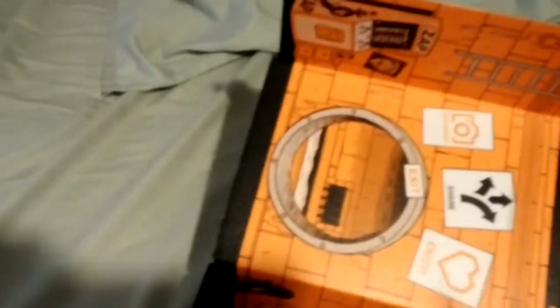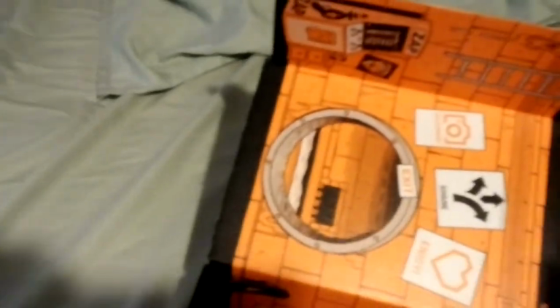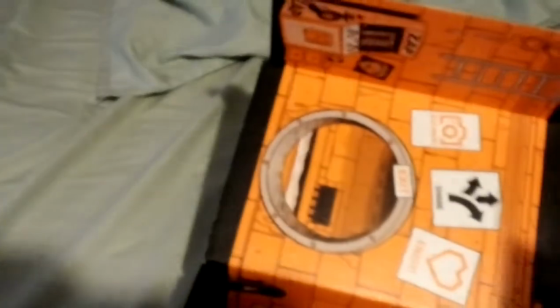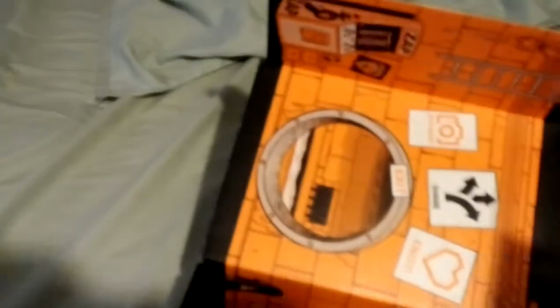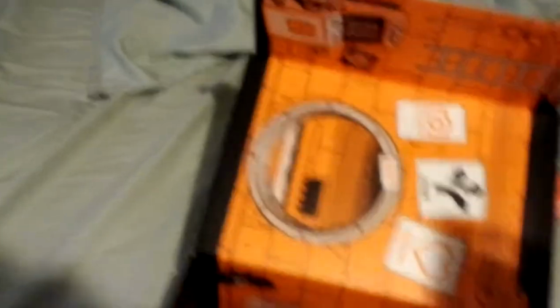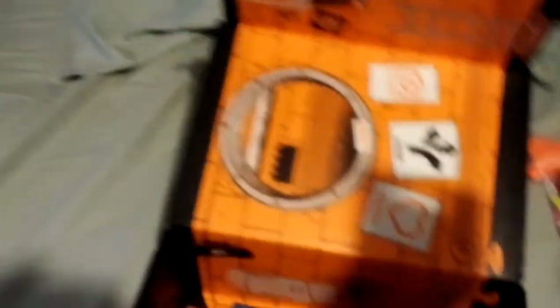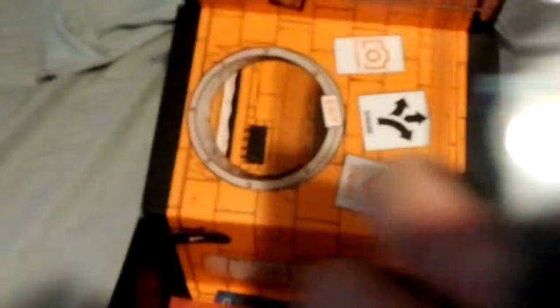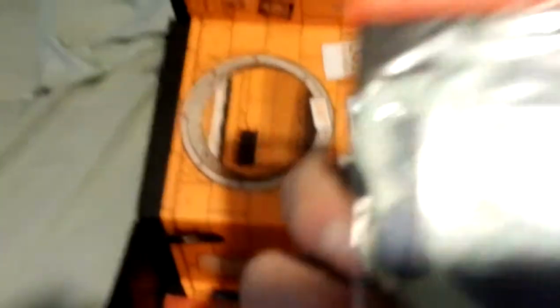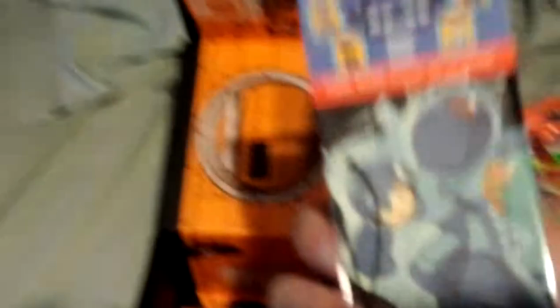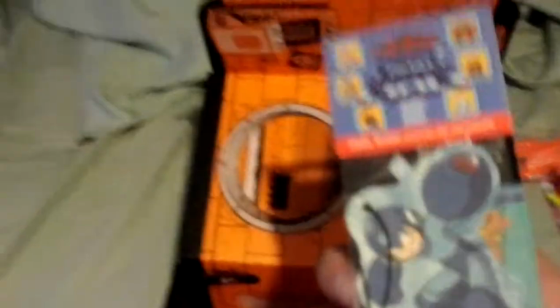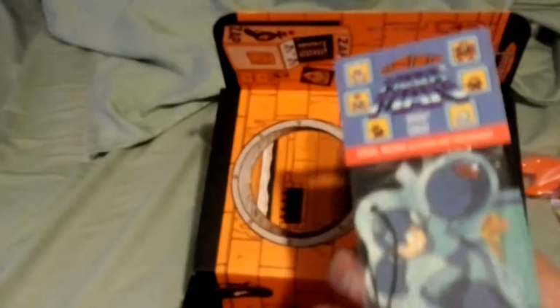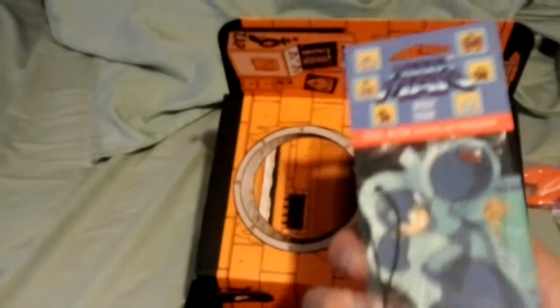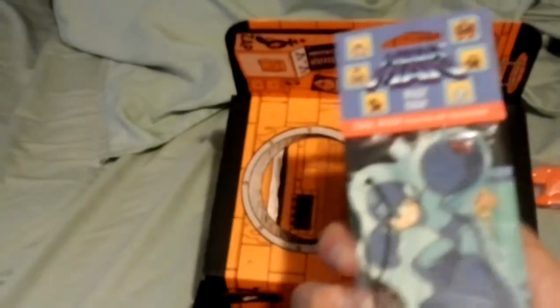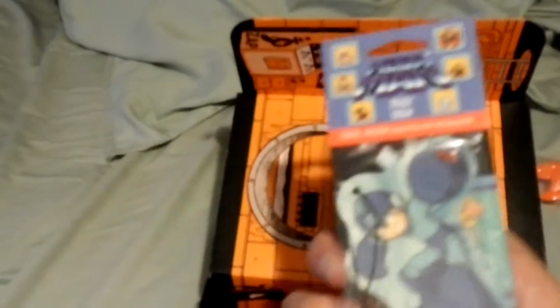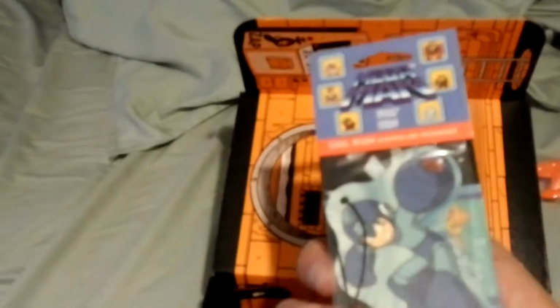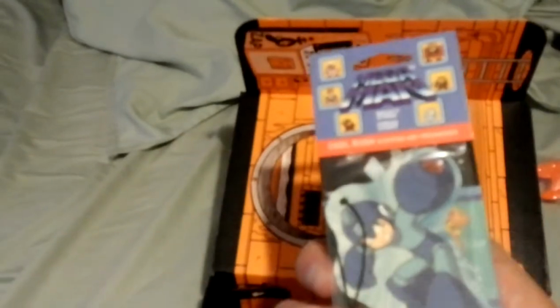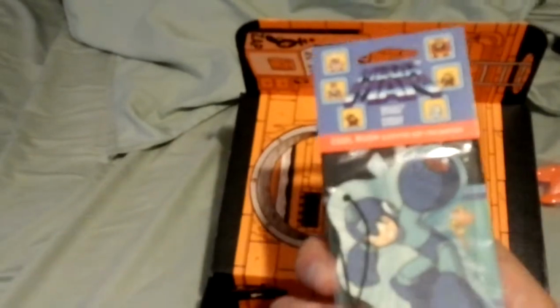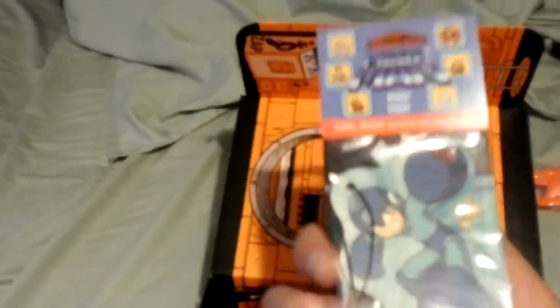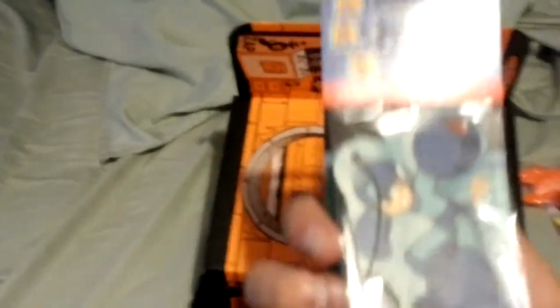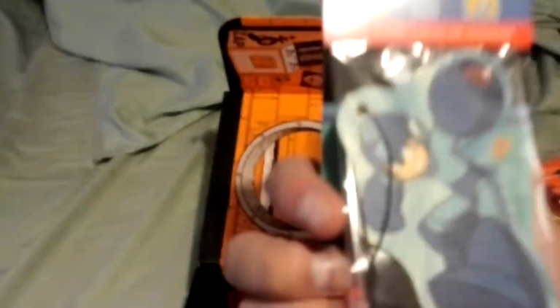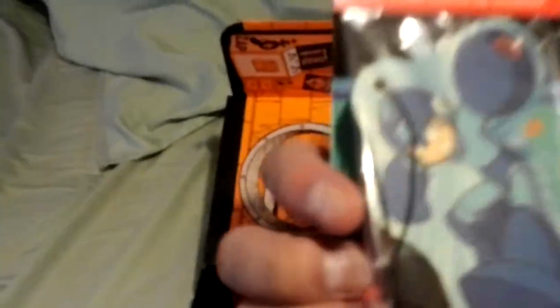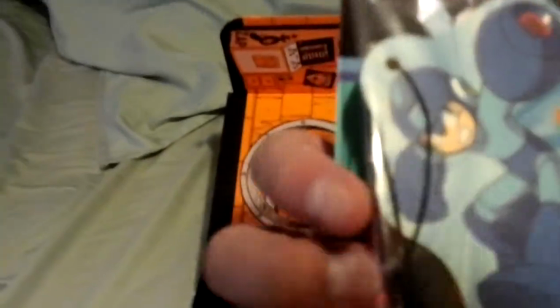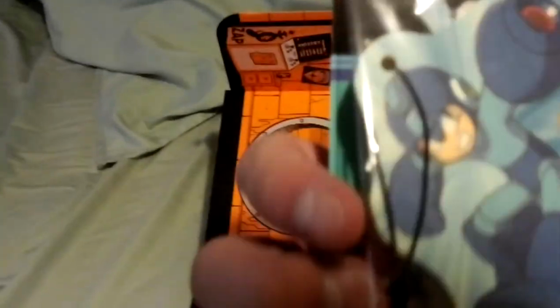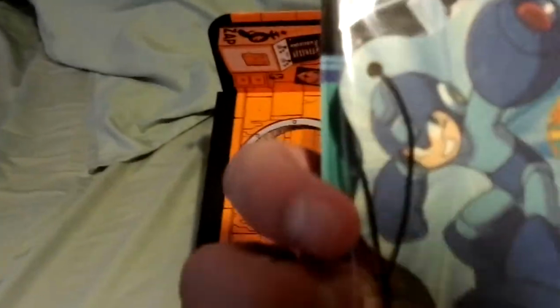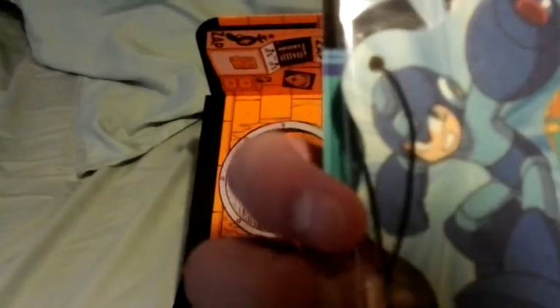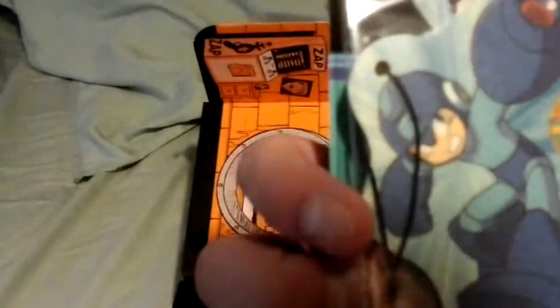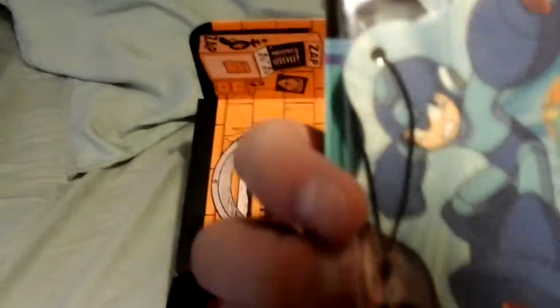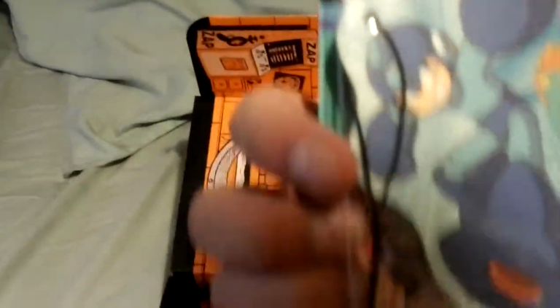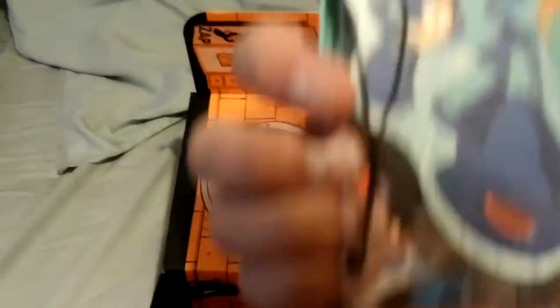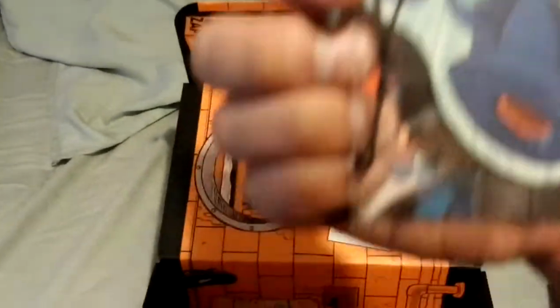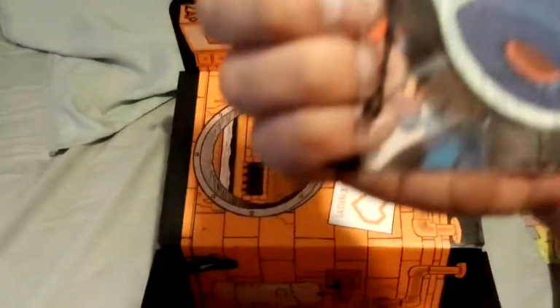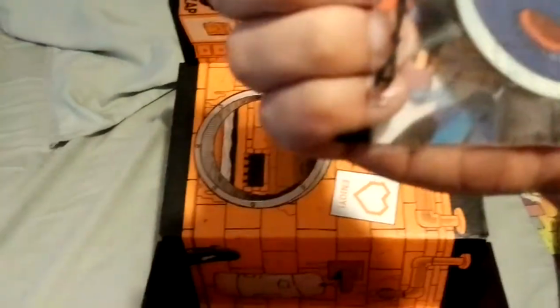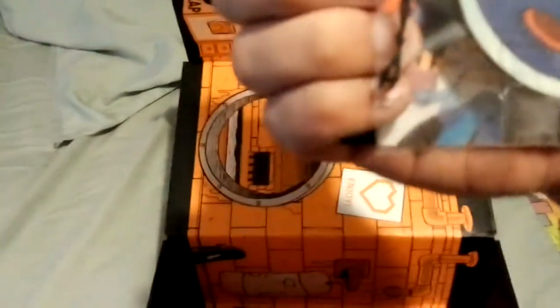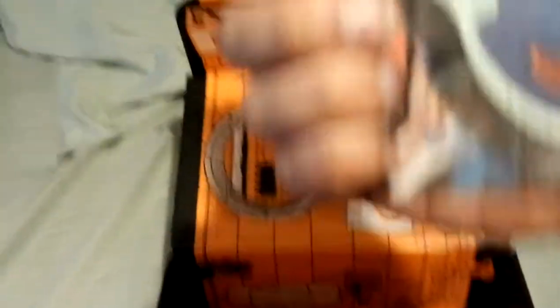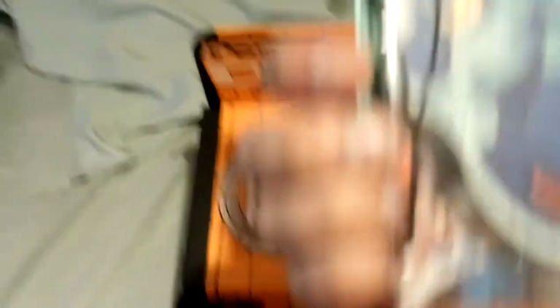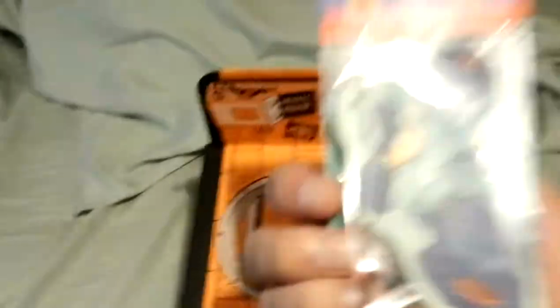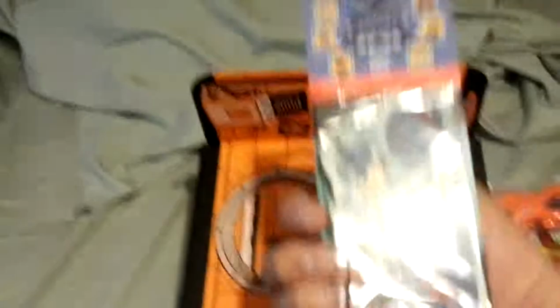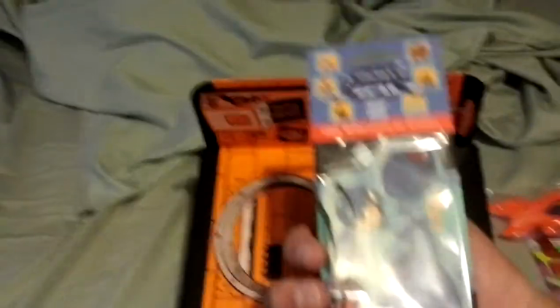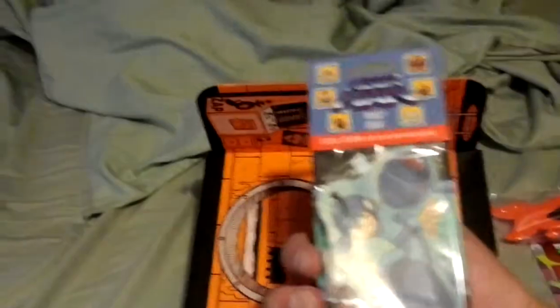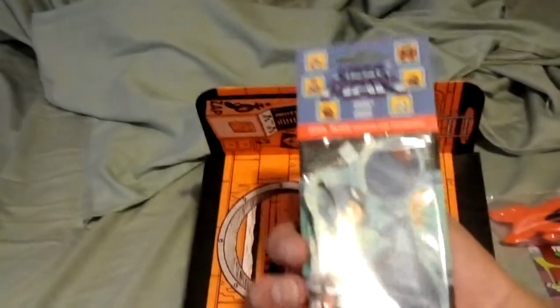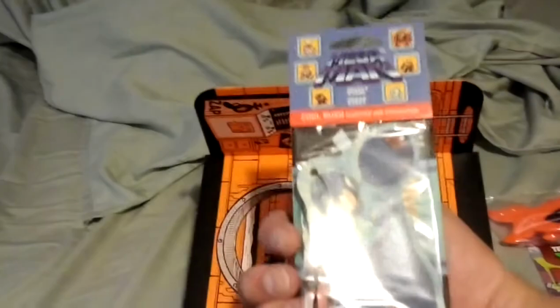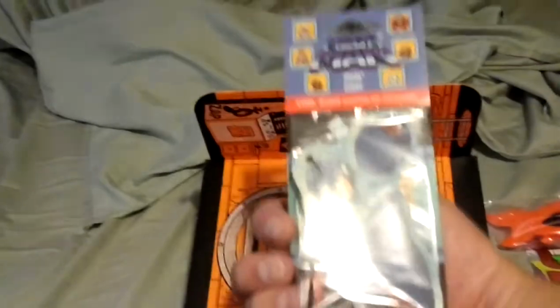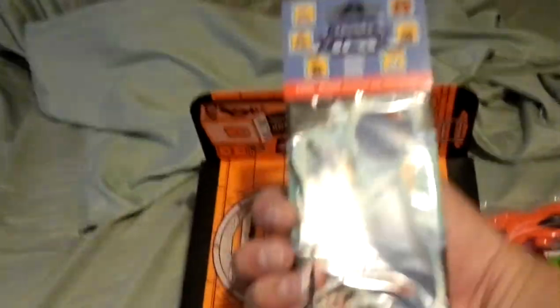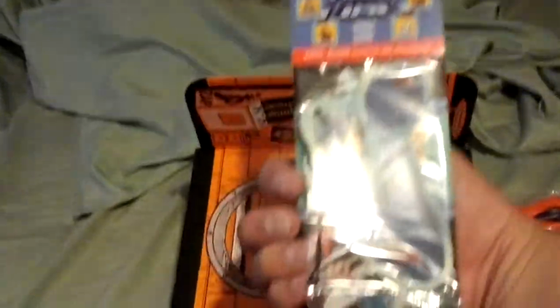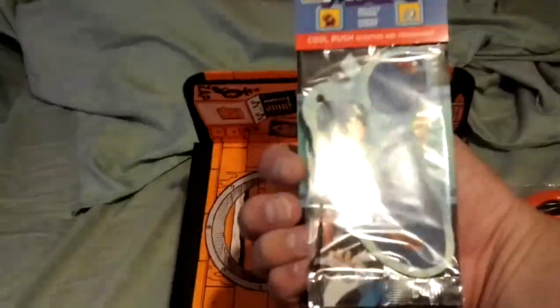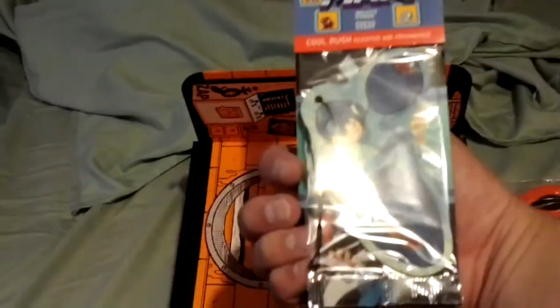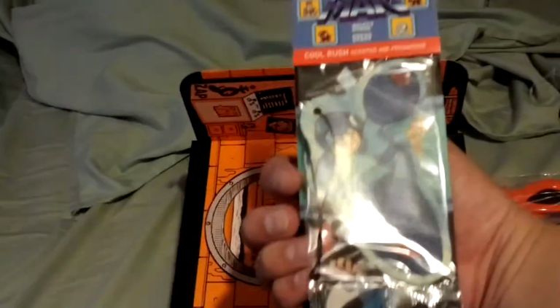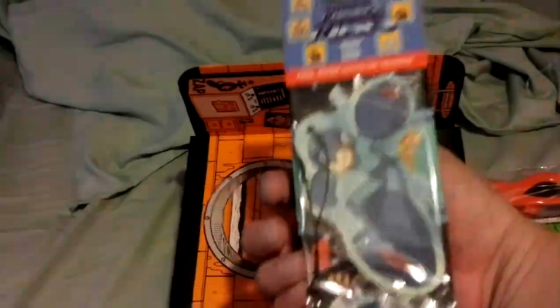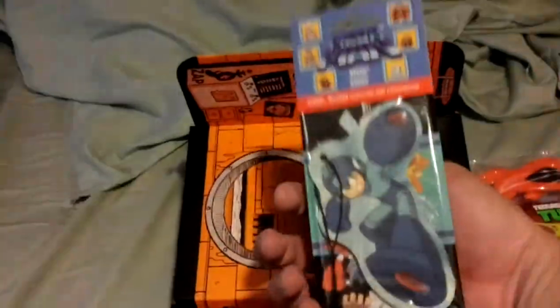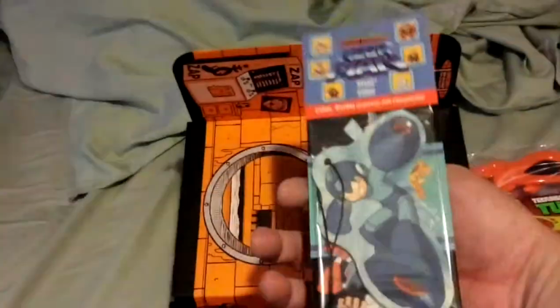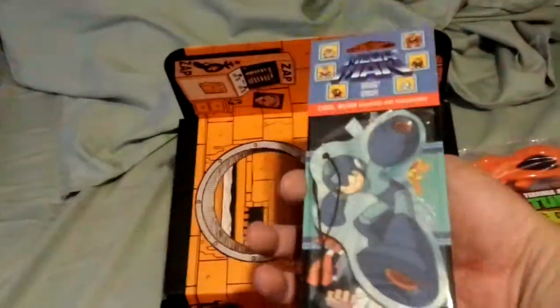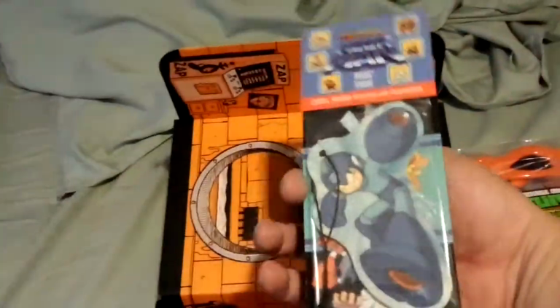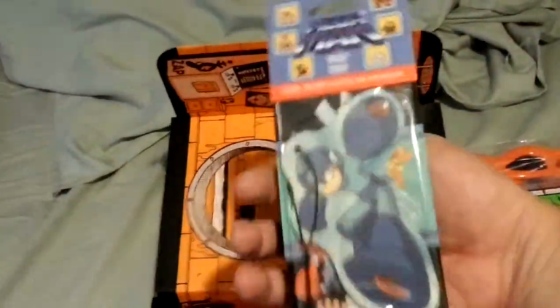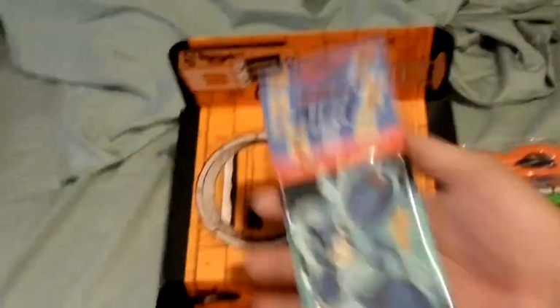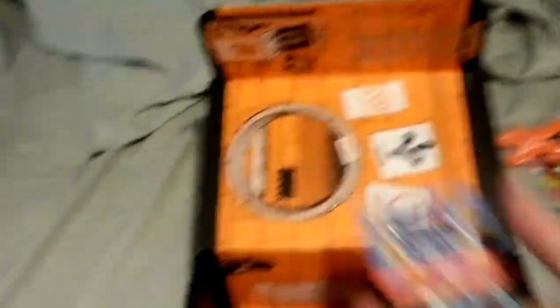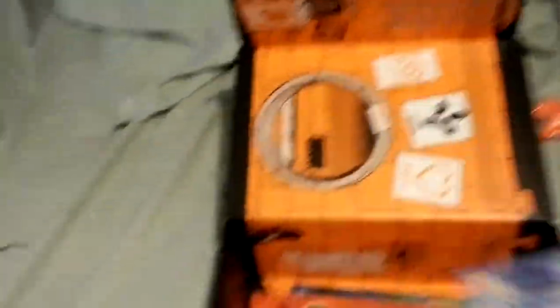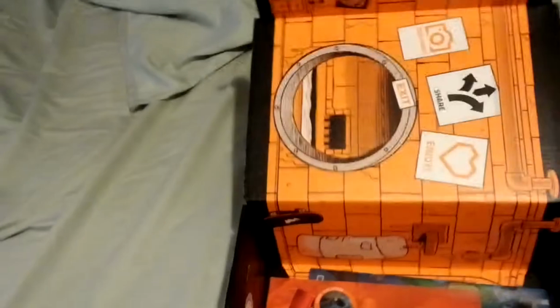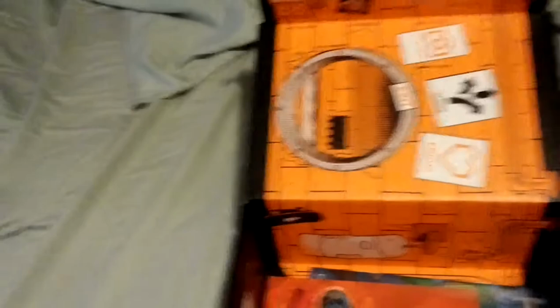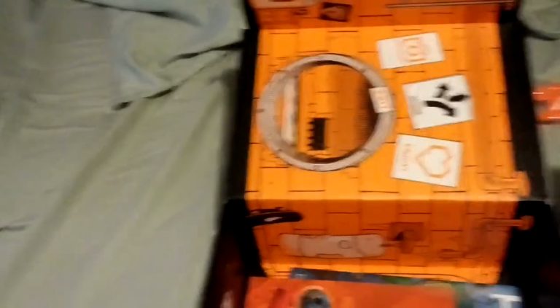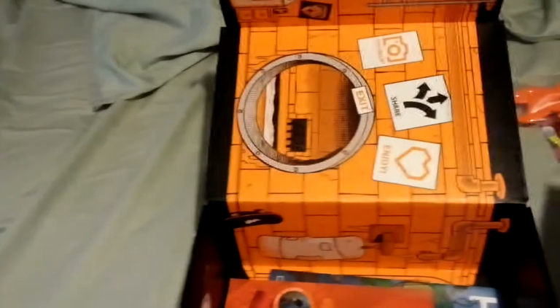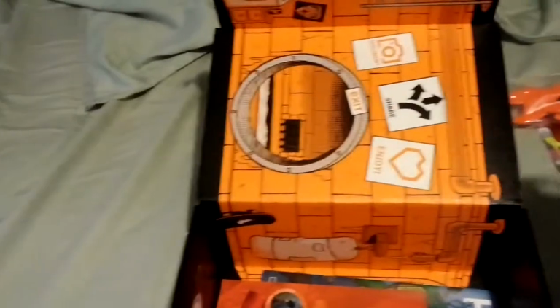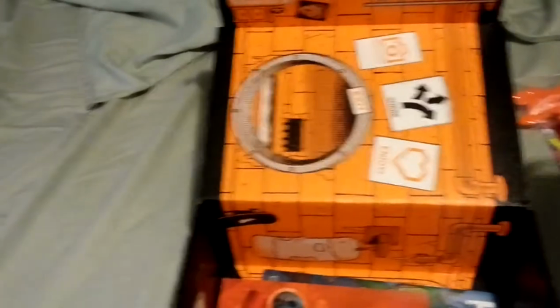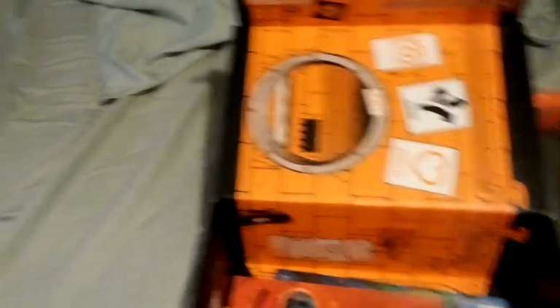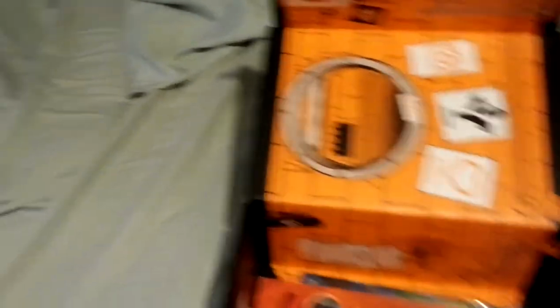Mega Man Air Freshener. I'm probably going to put that in my car.